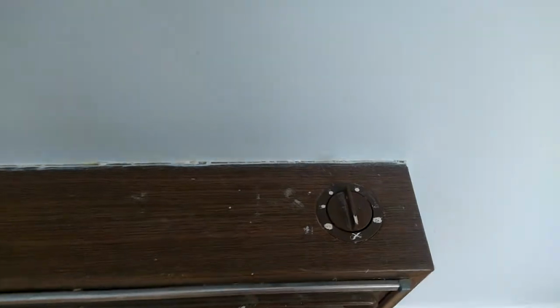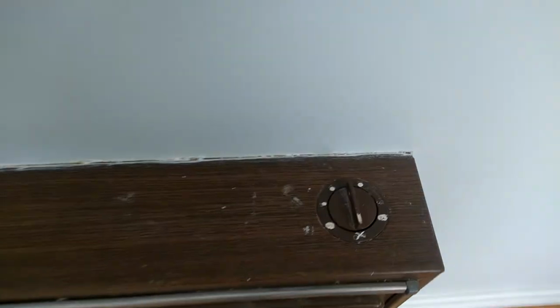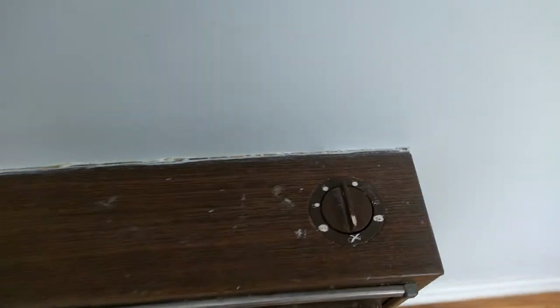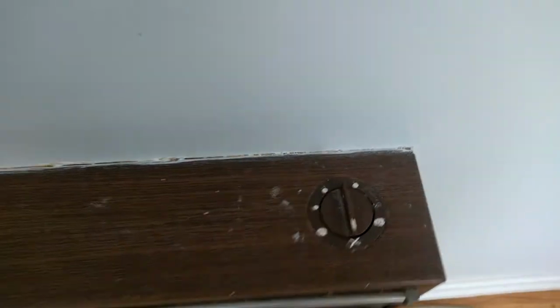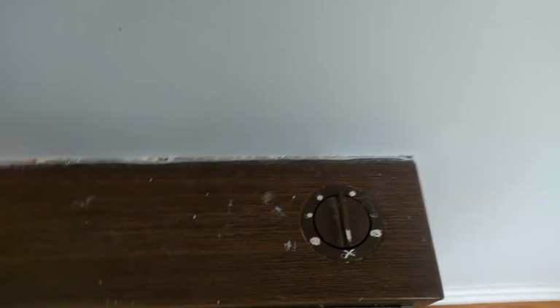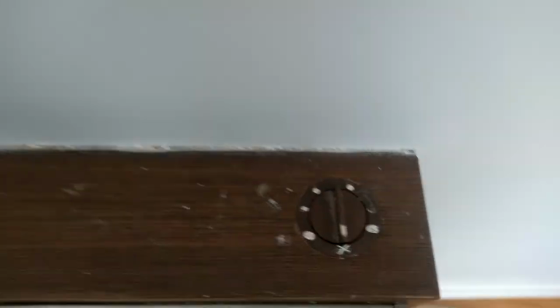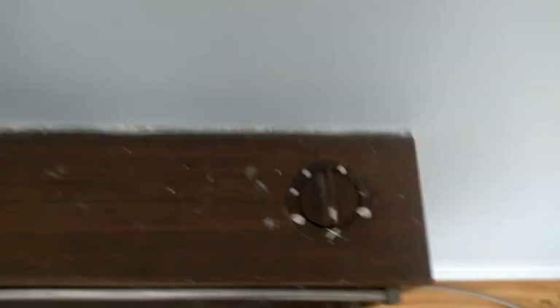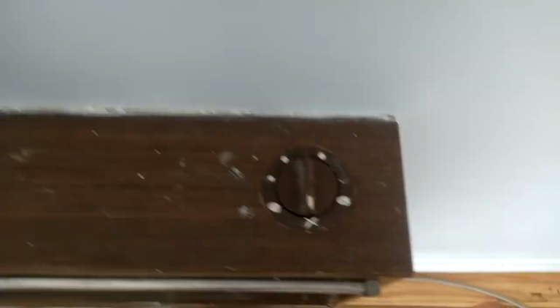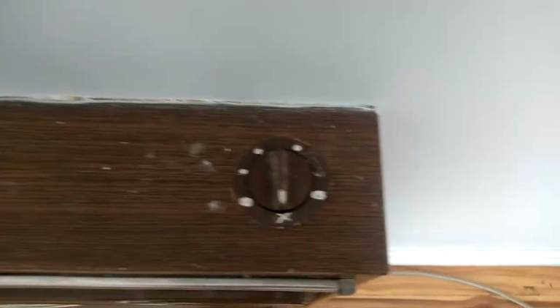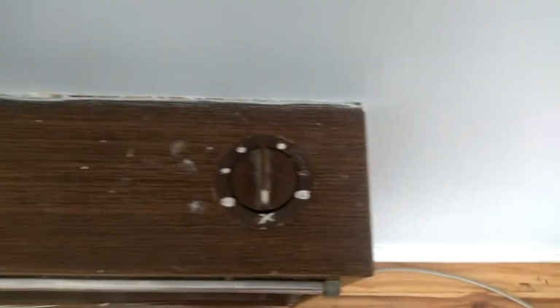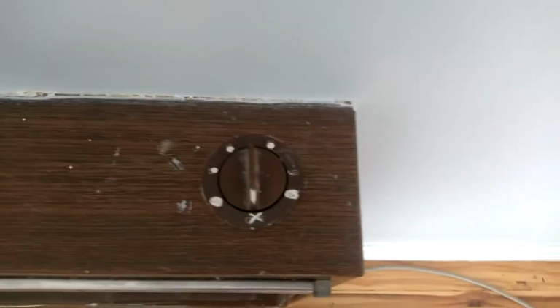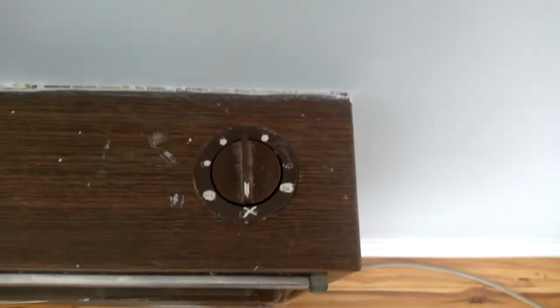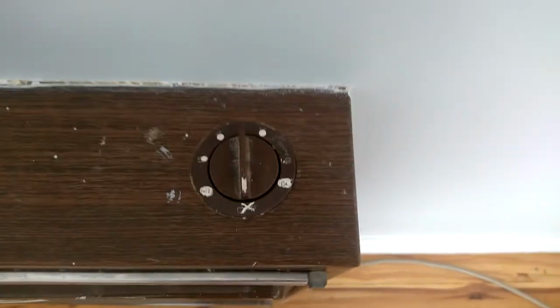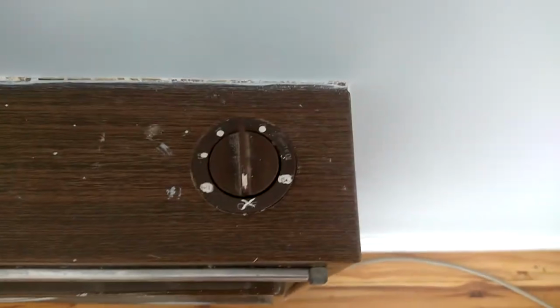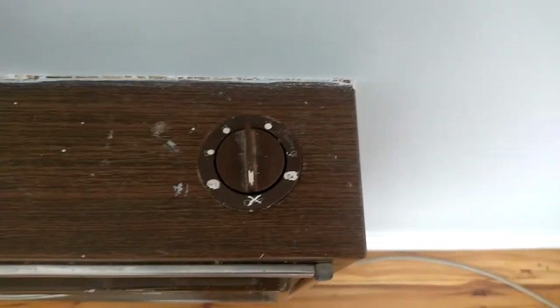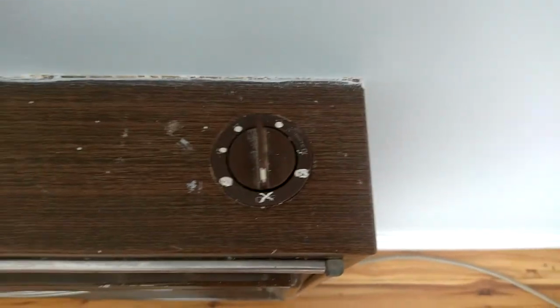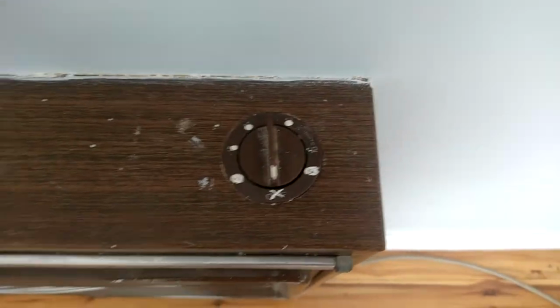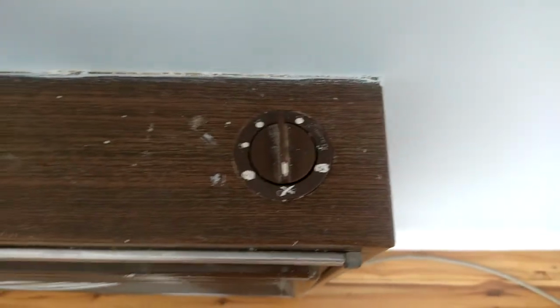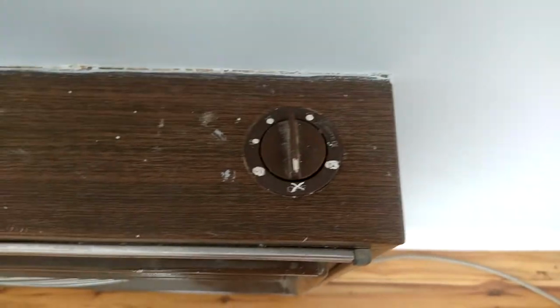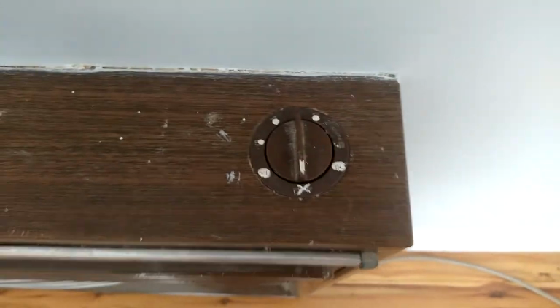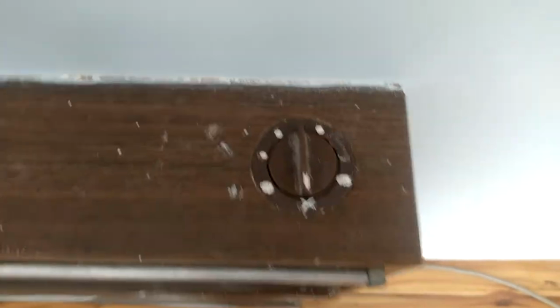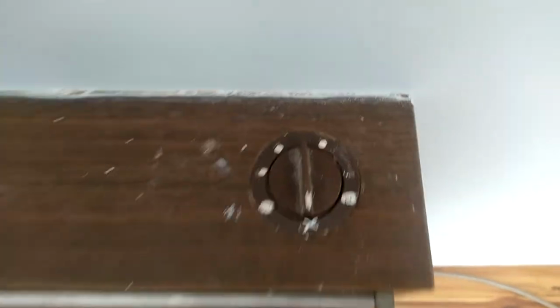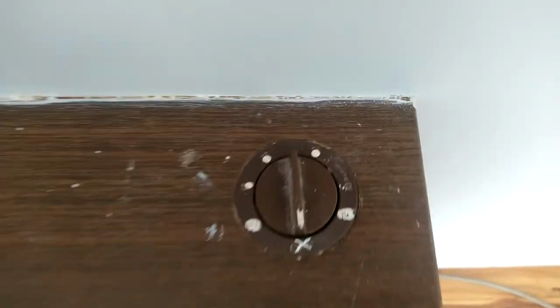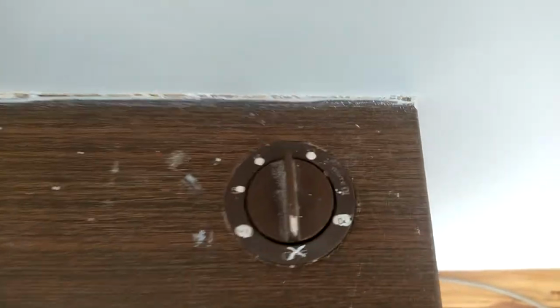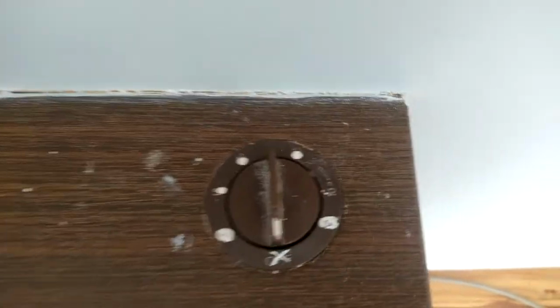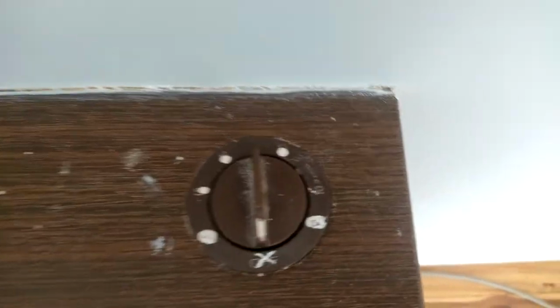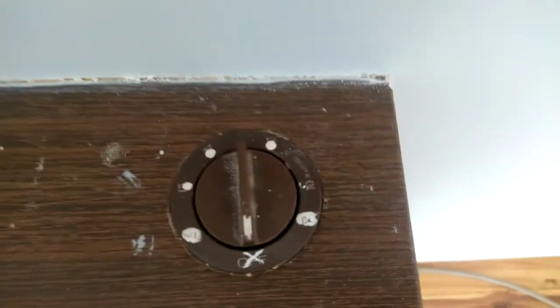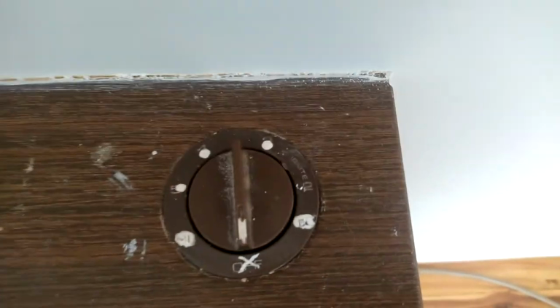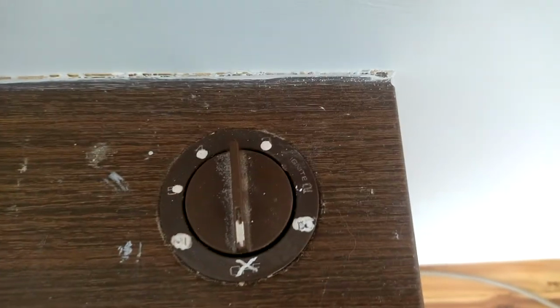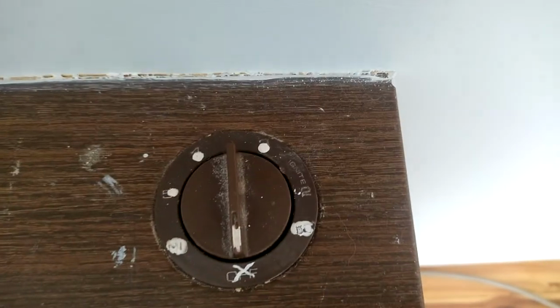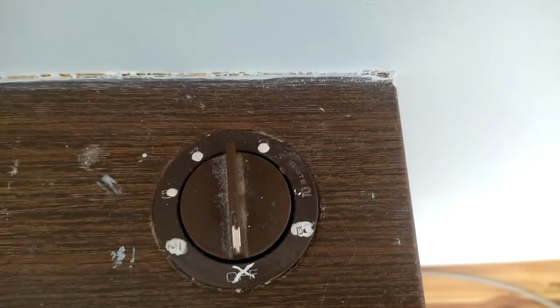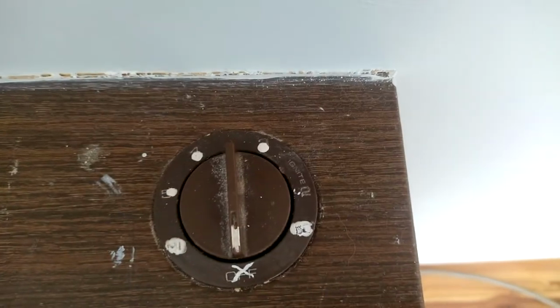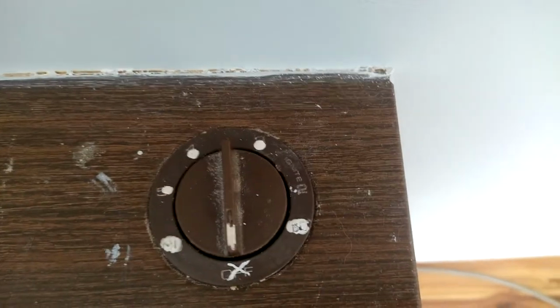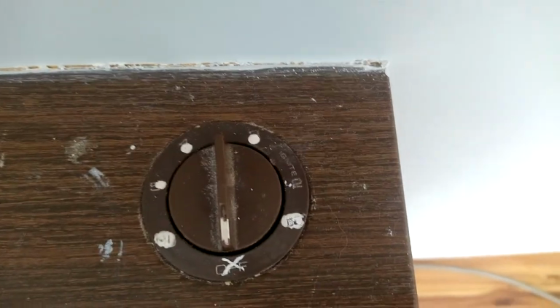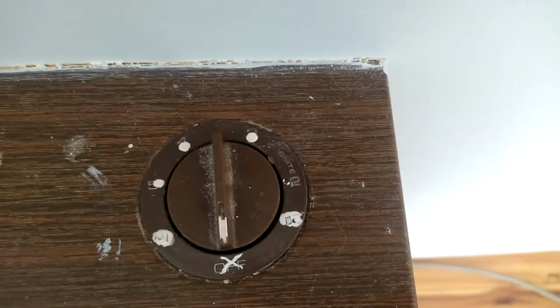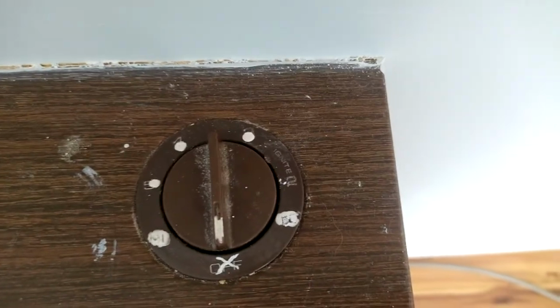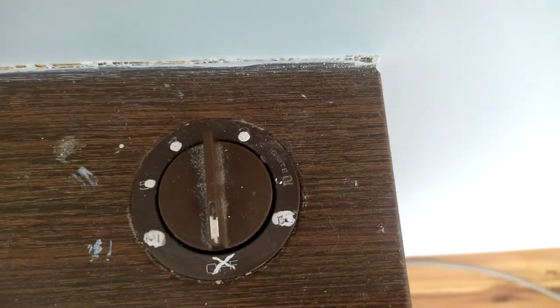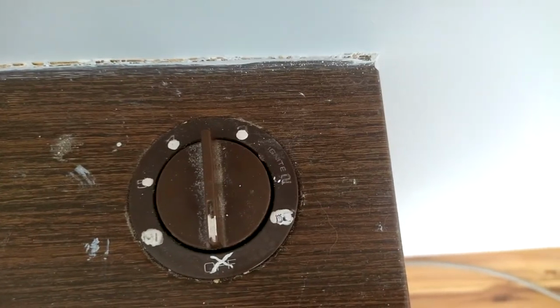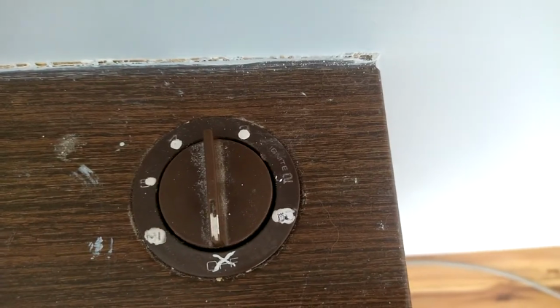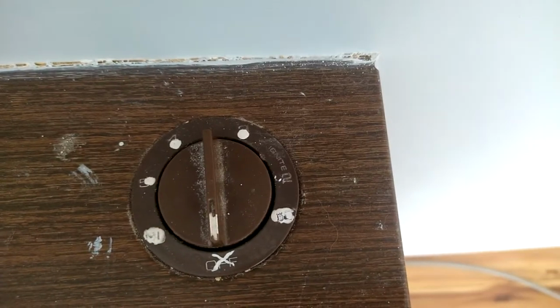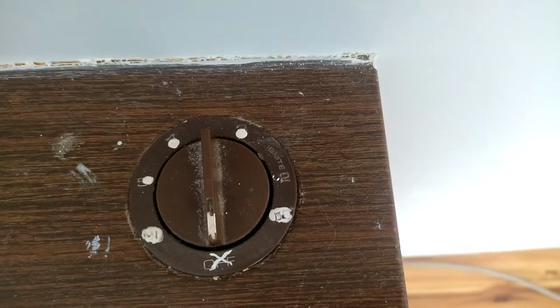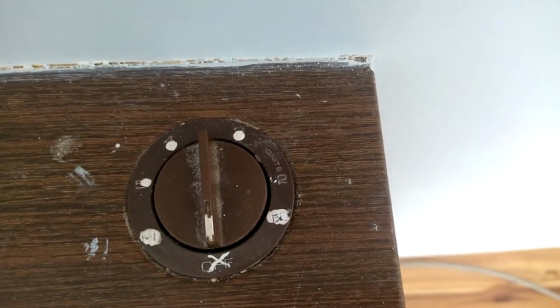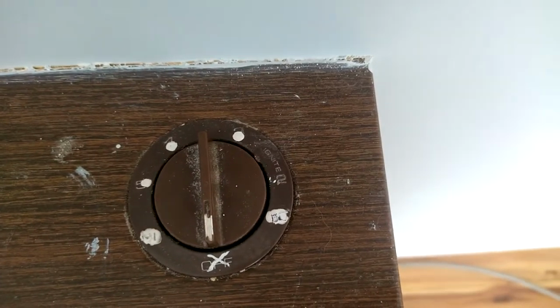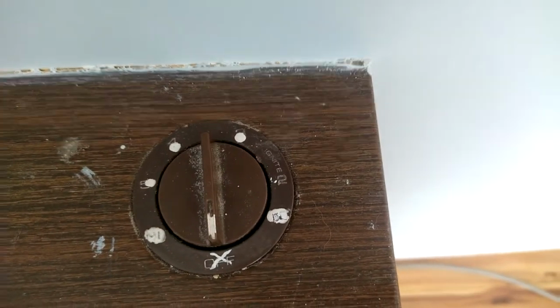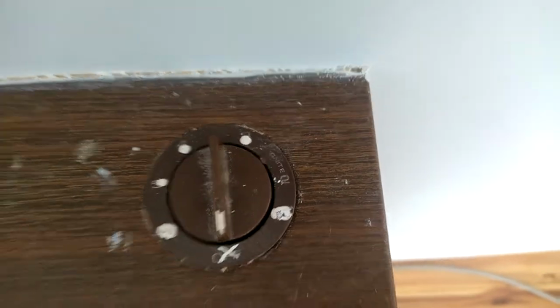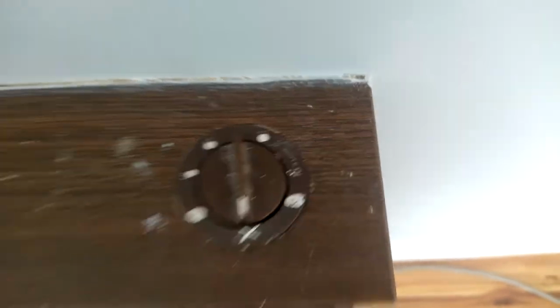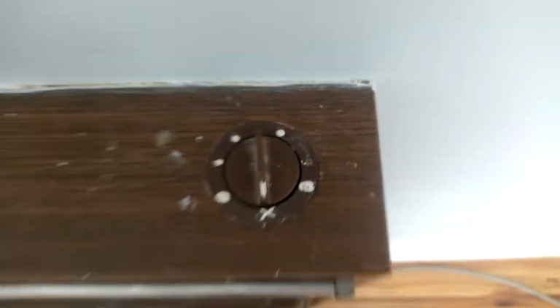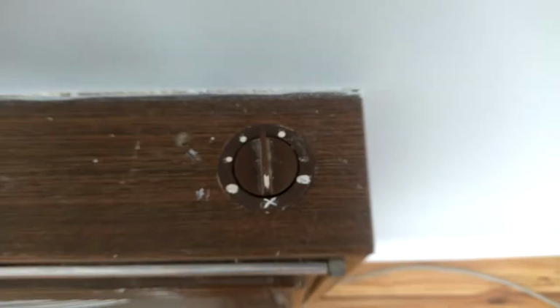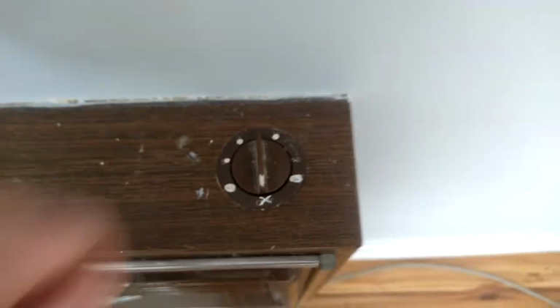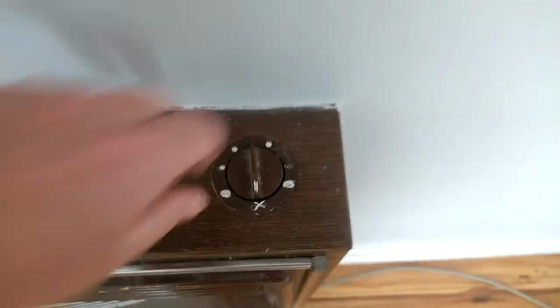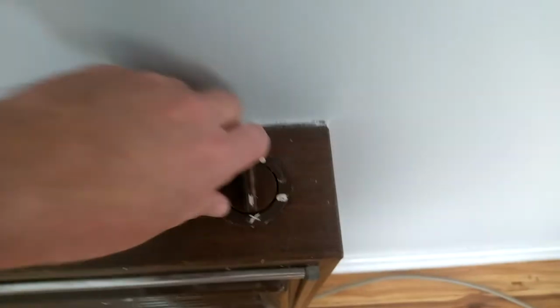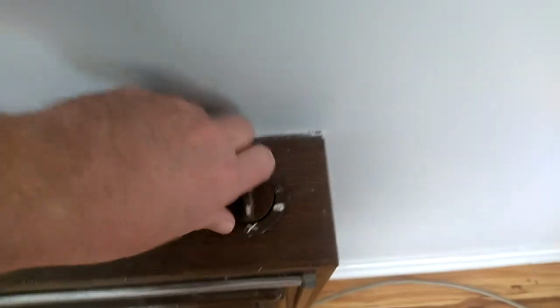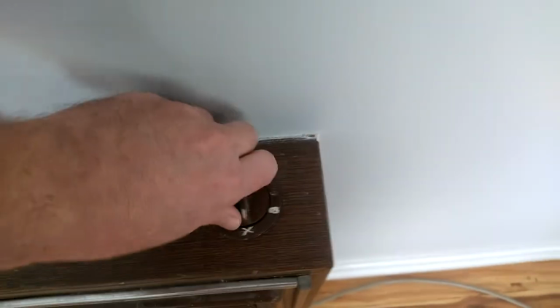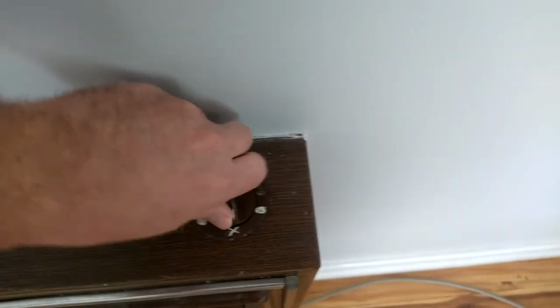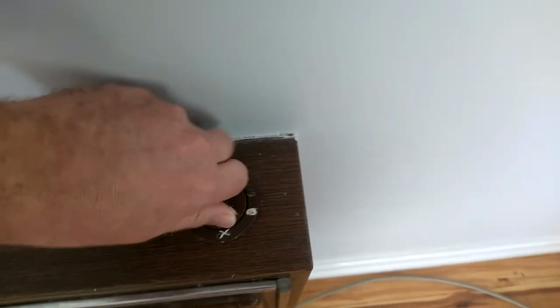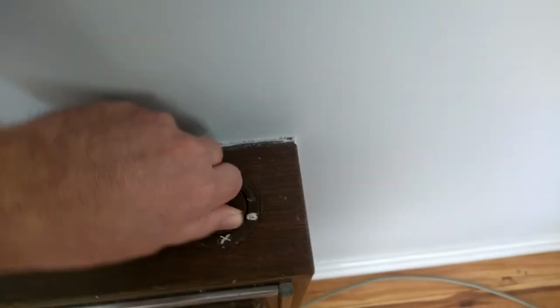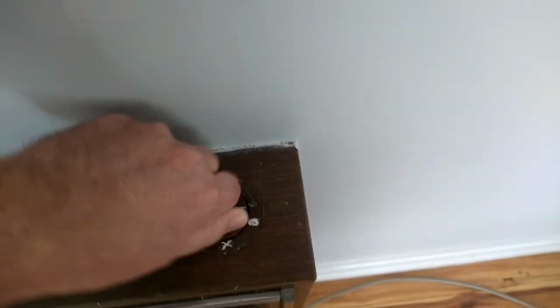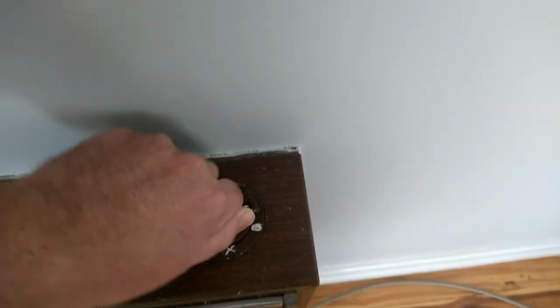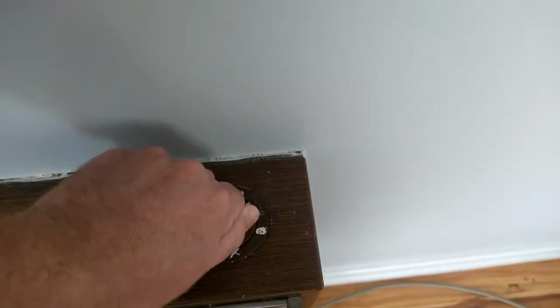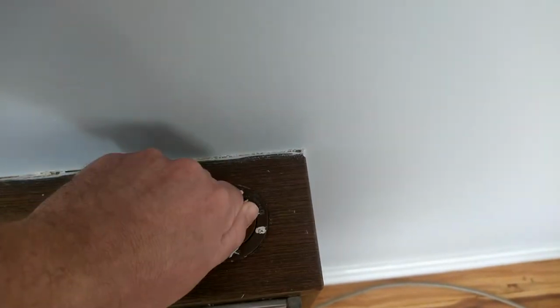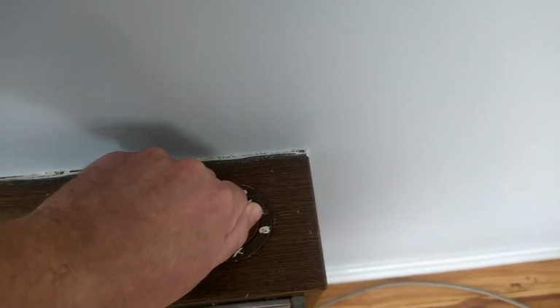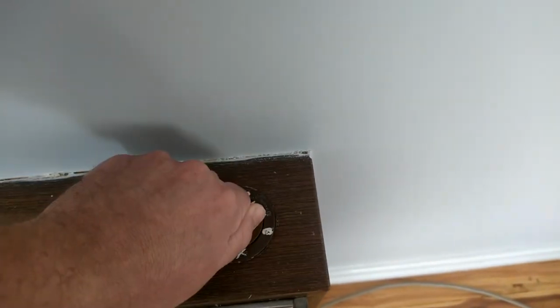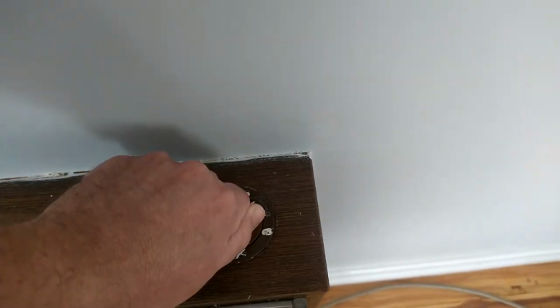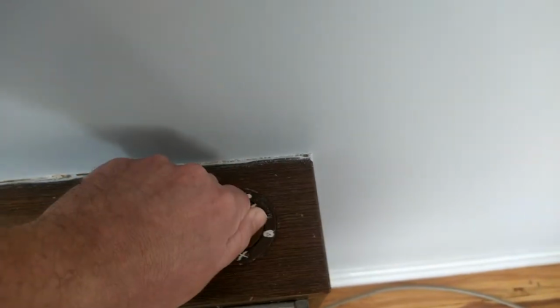Now we've got our control knob here. I don't know if you can see, but that says 'Ignite' right about there. So we want to turn it to Ignite.